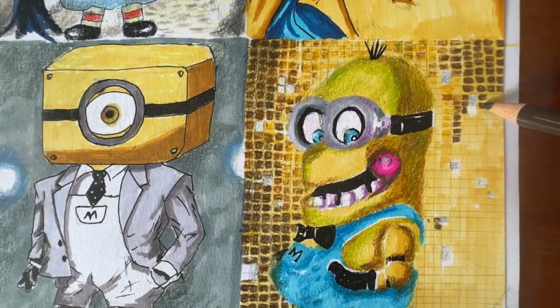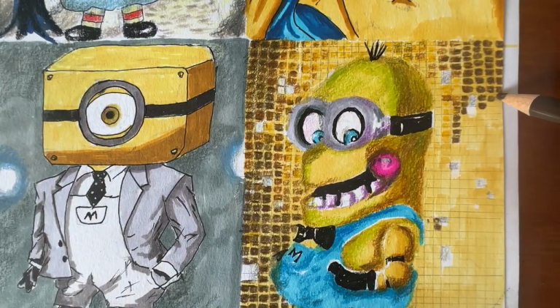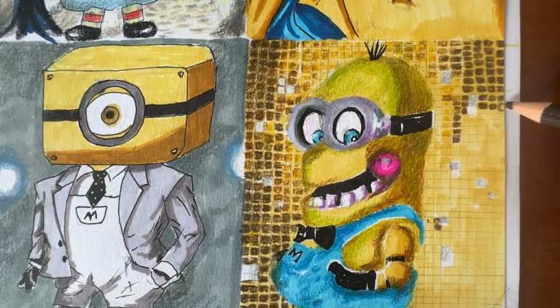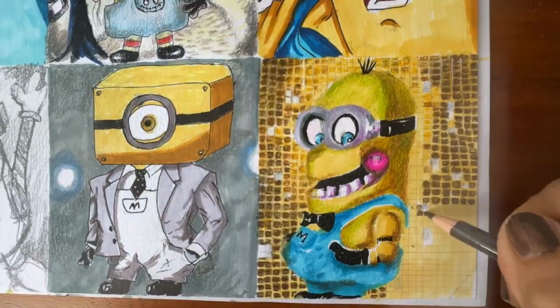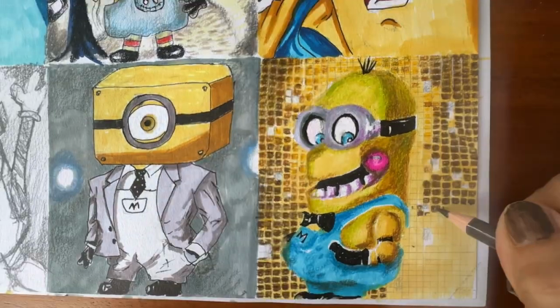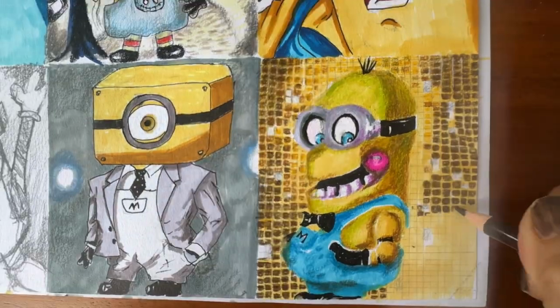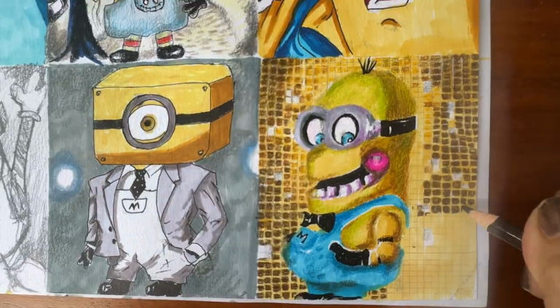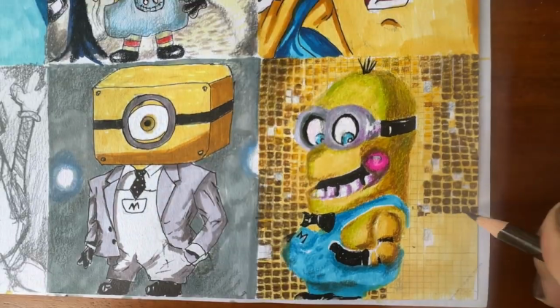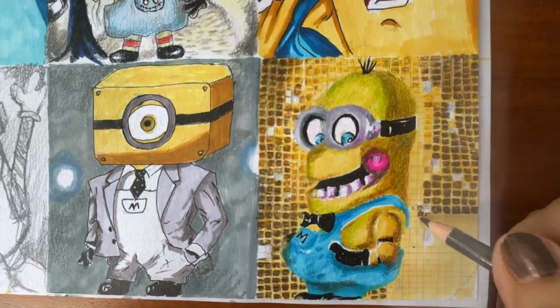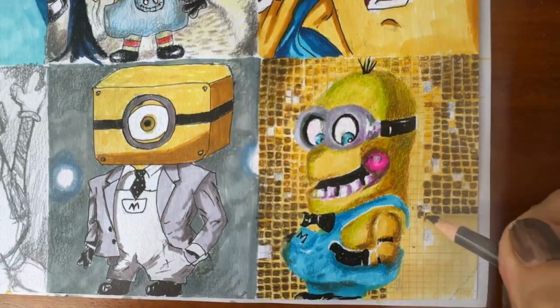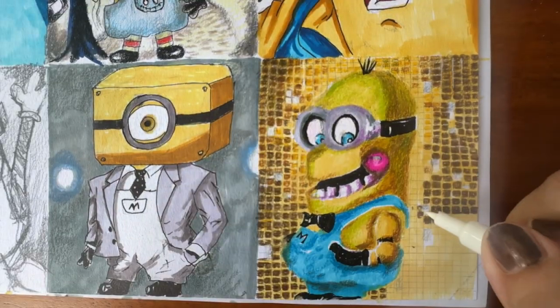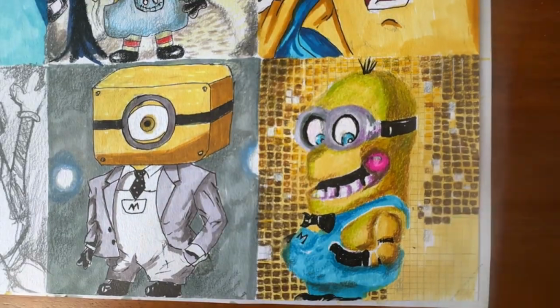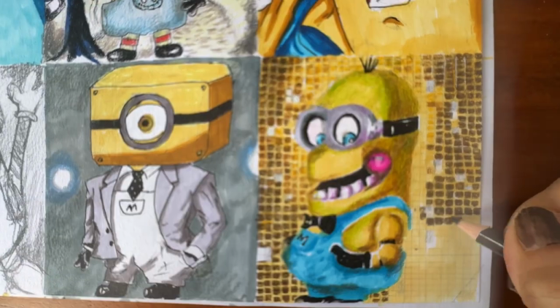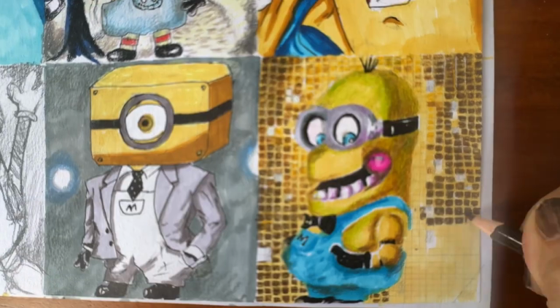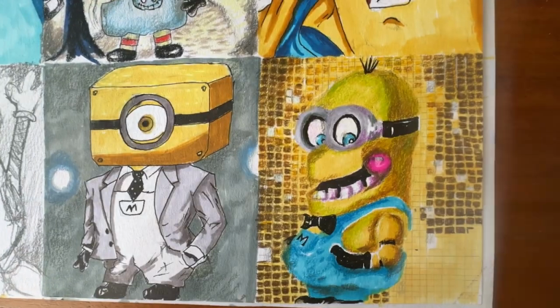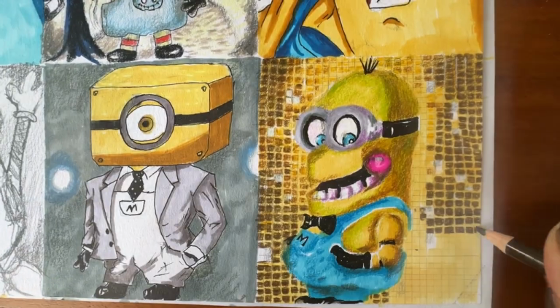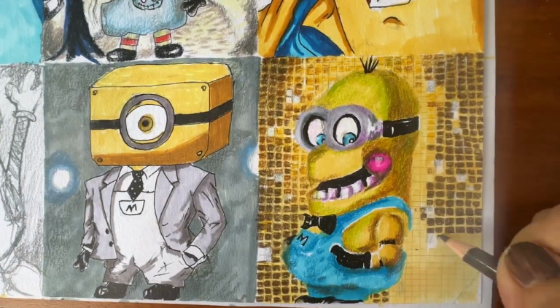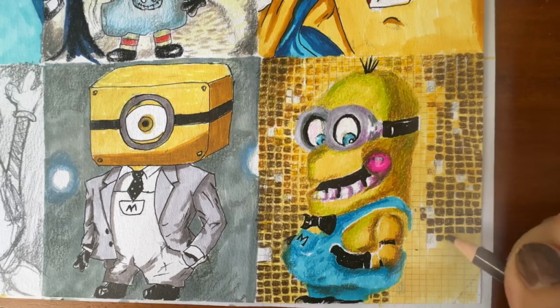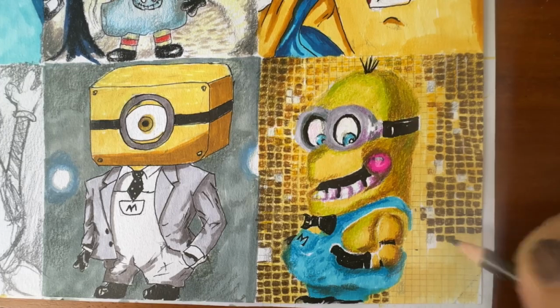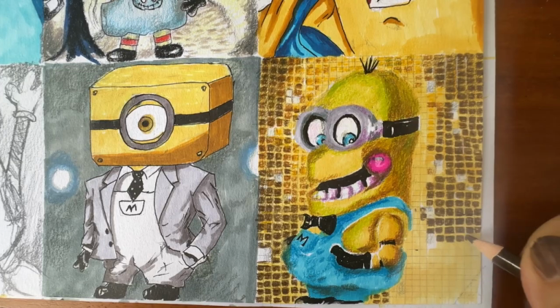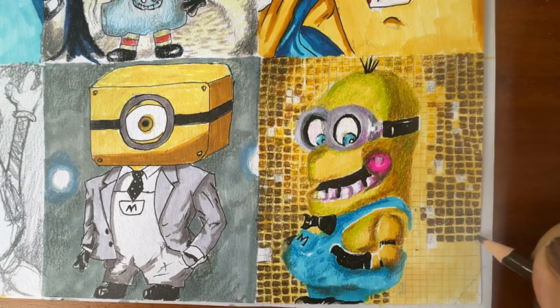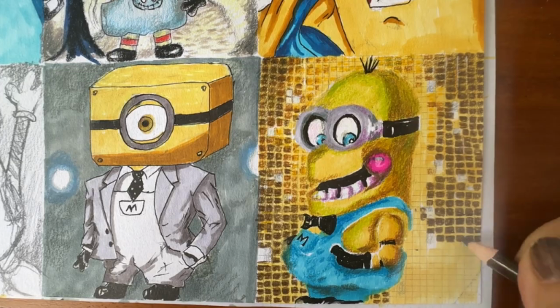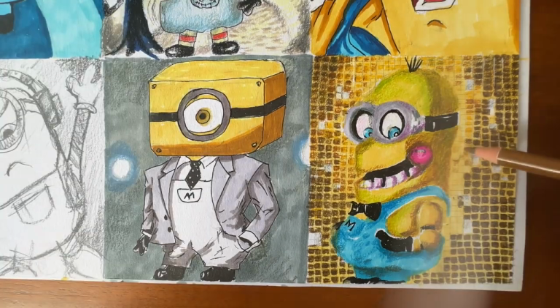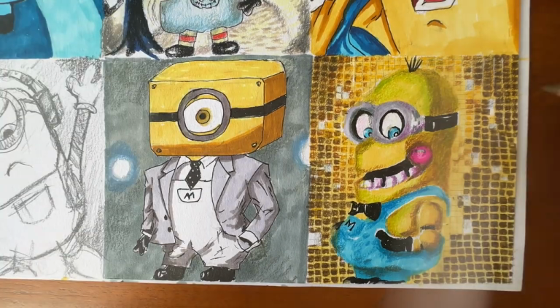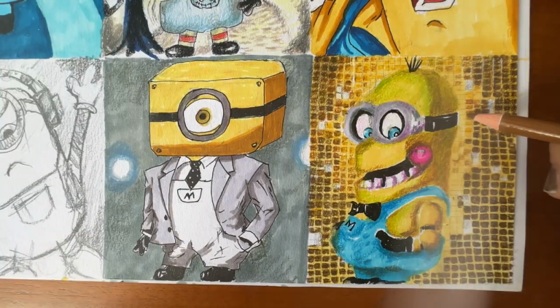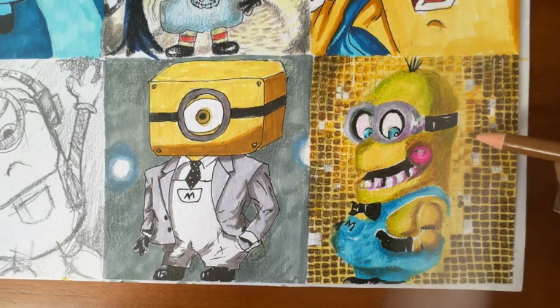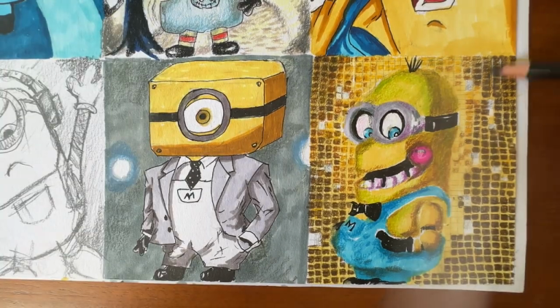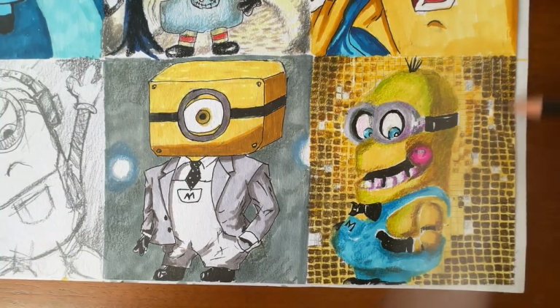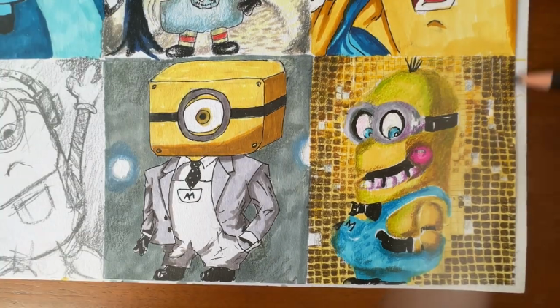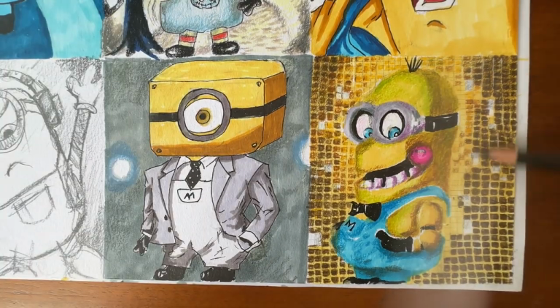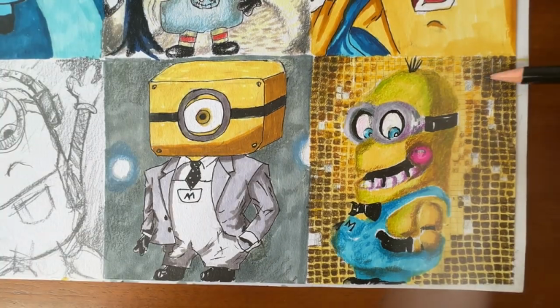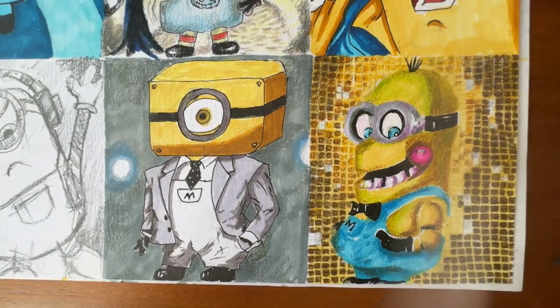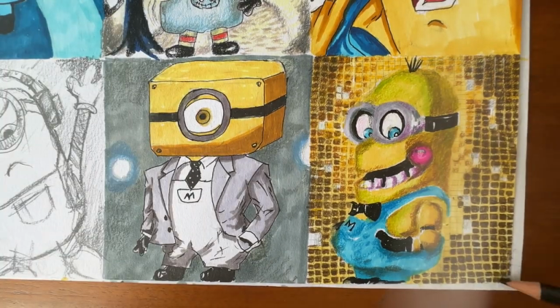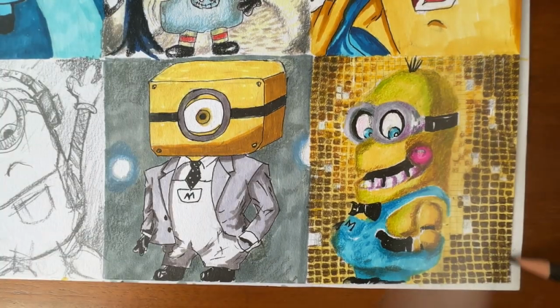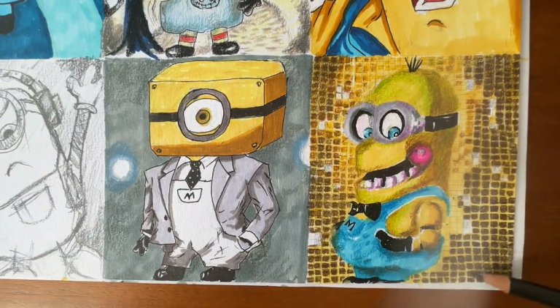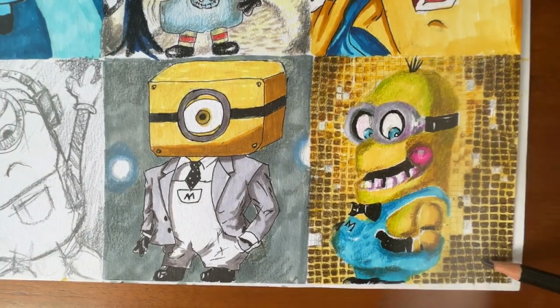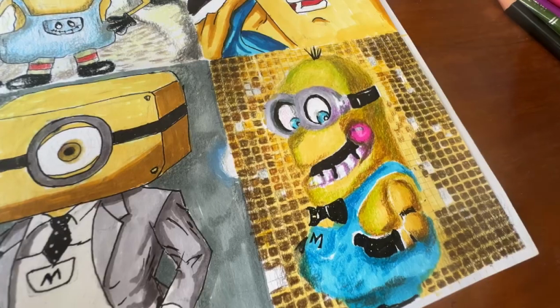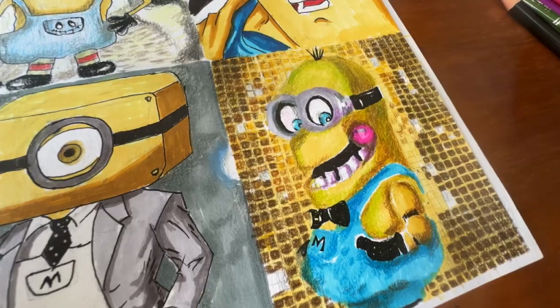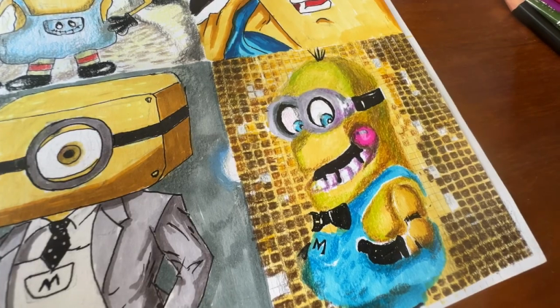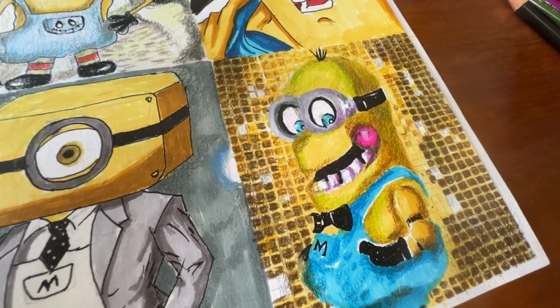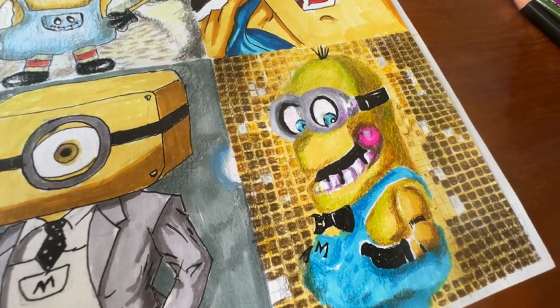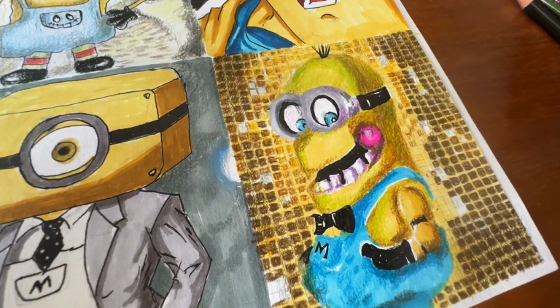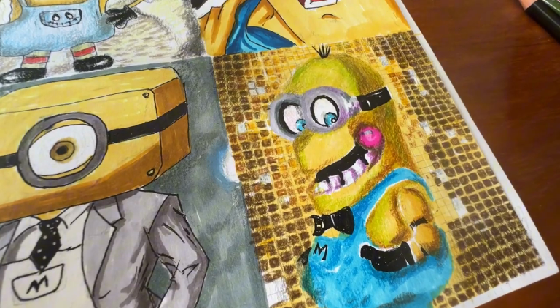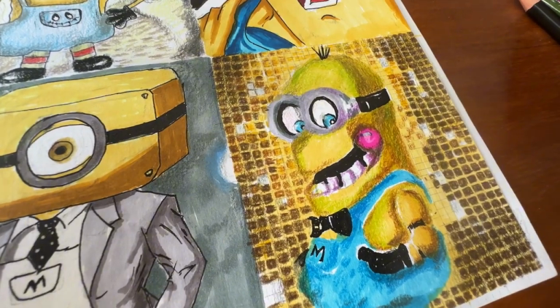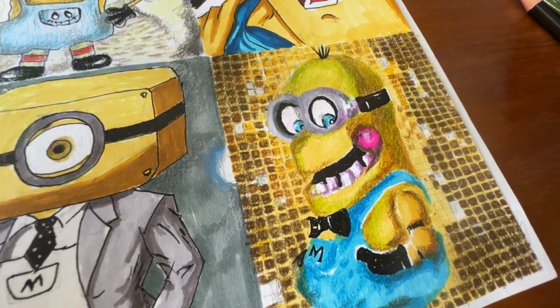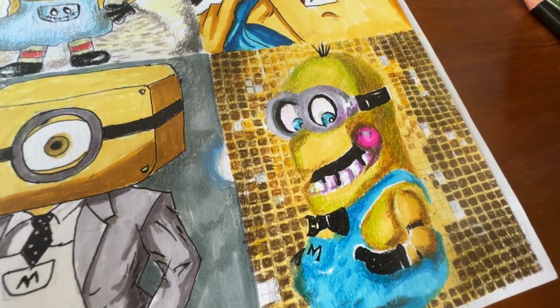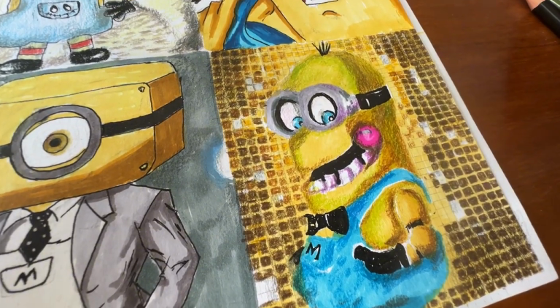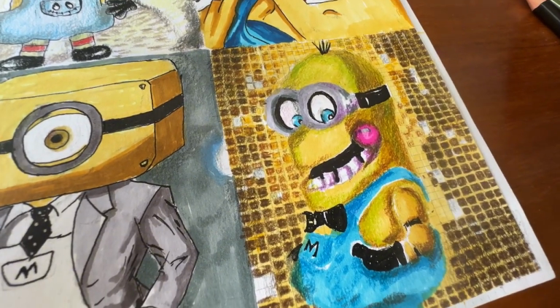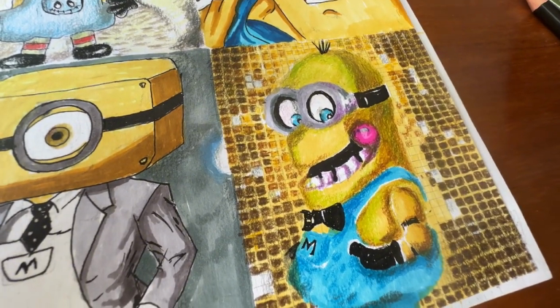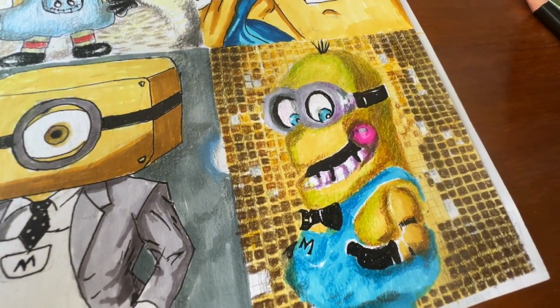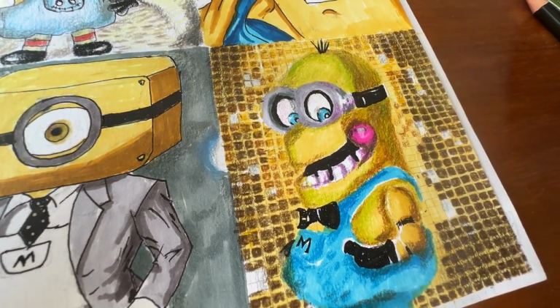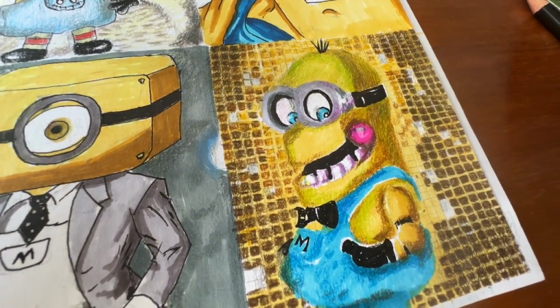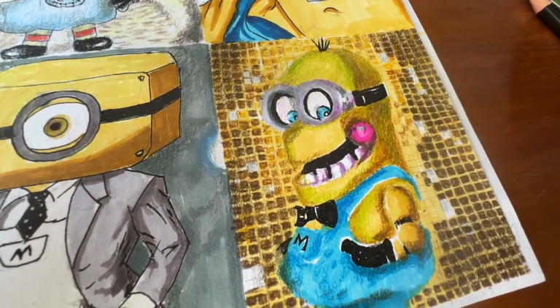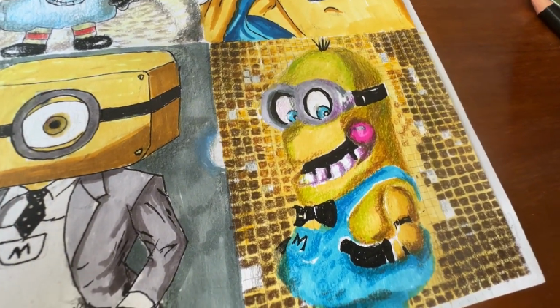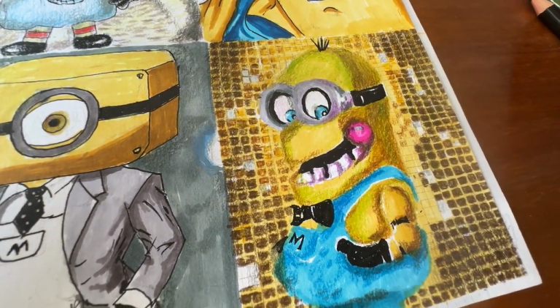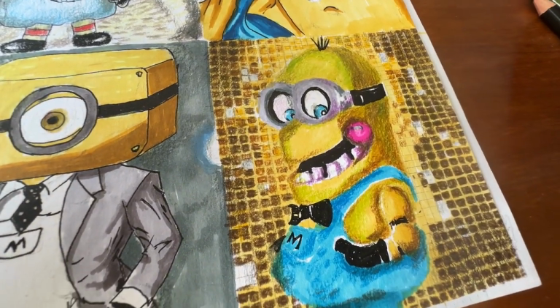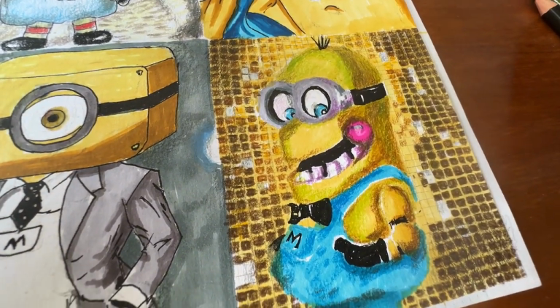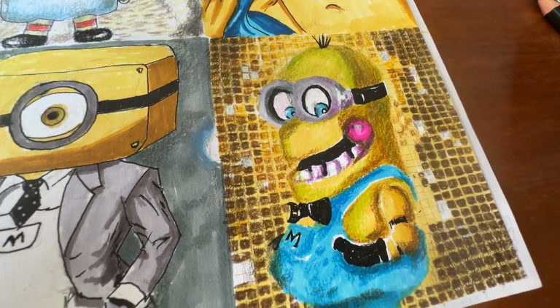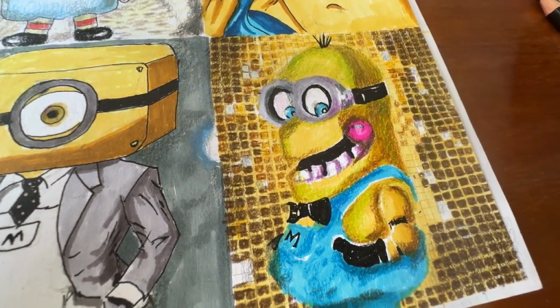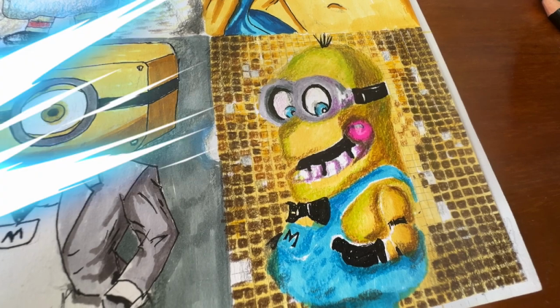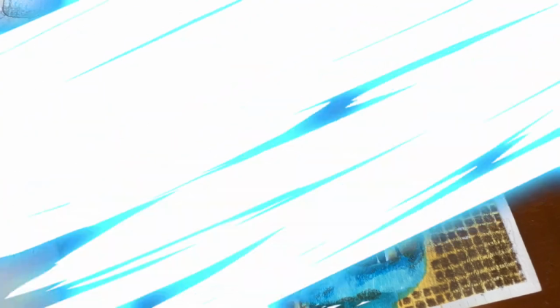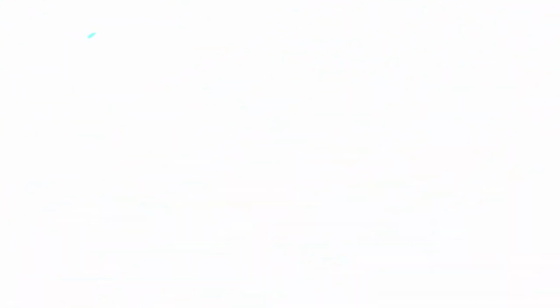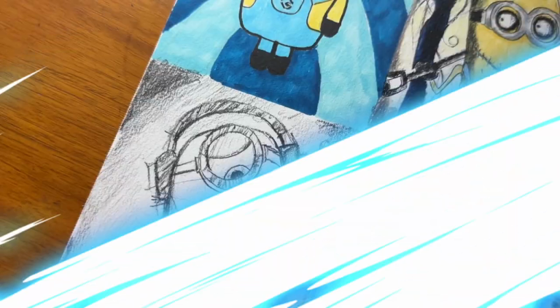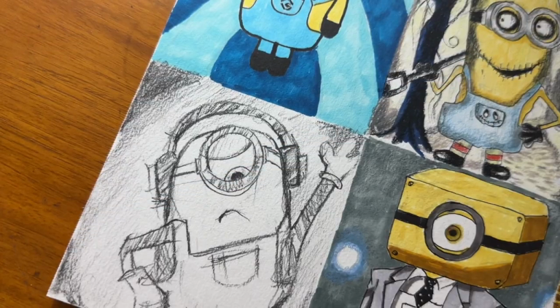I really hope you enjoy the full video talking about the different styles of drawing. See you next time!